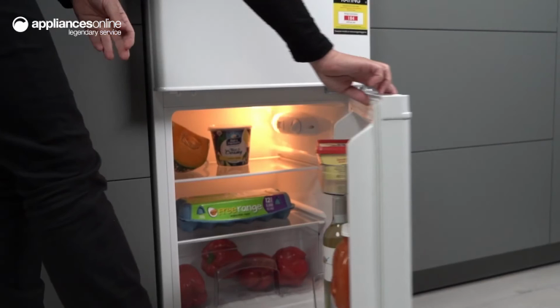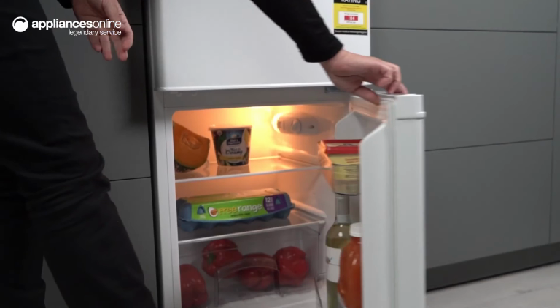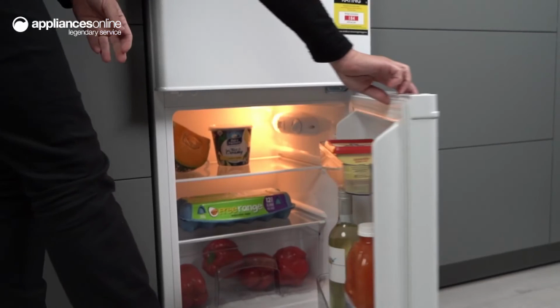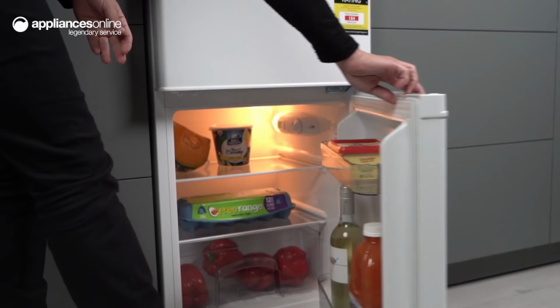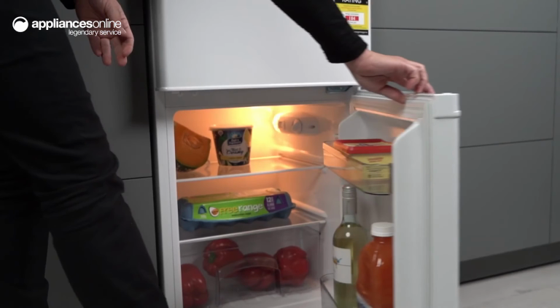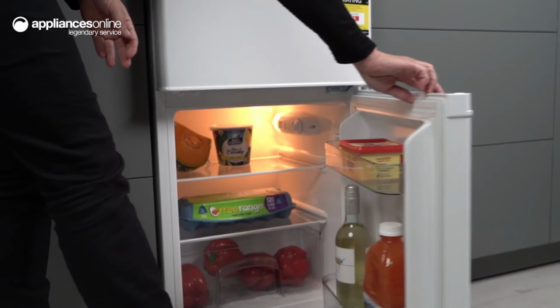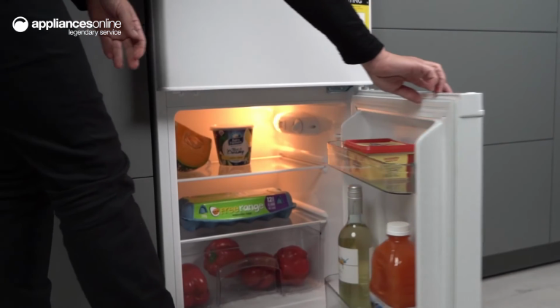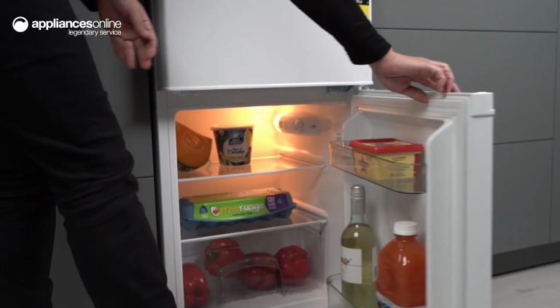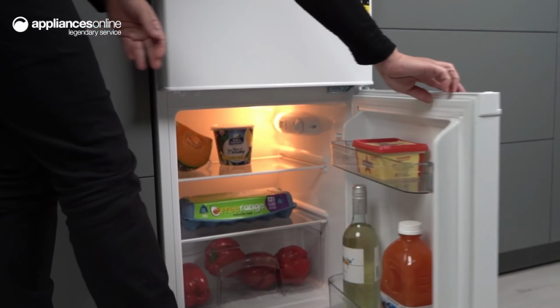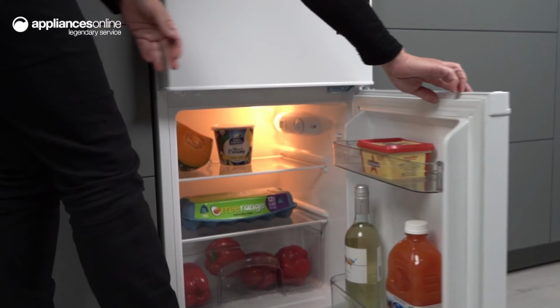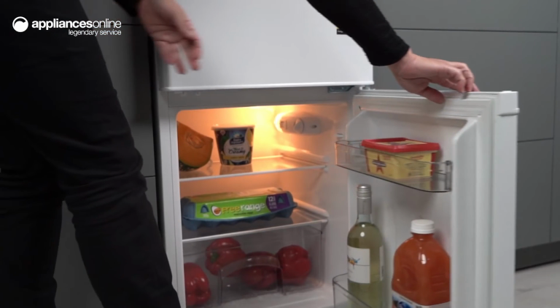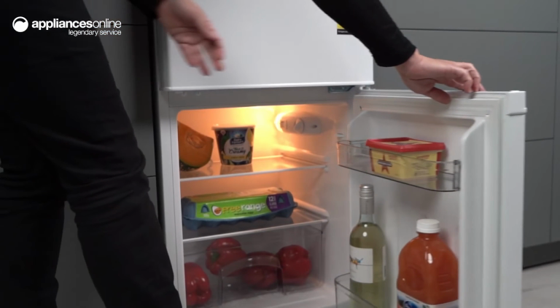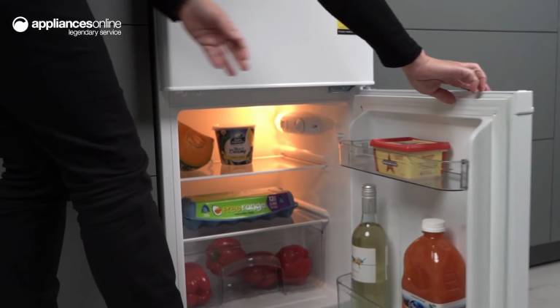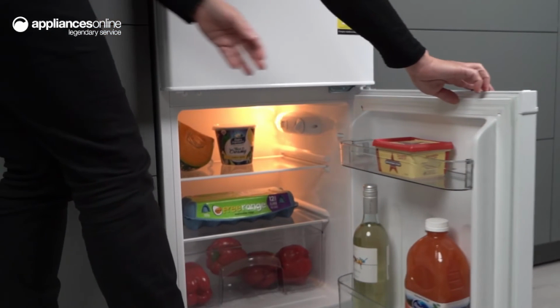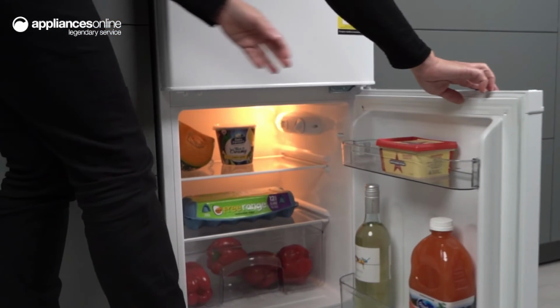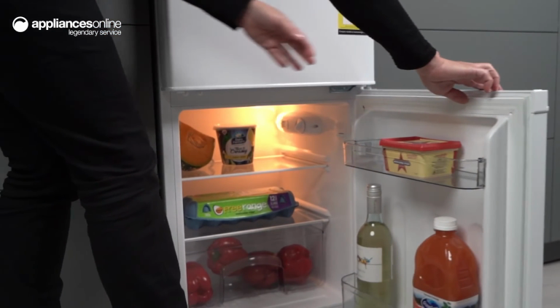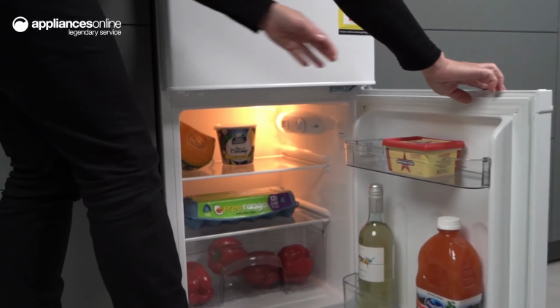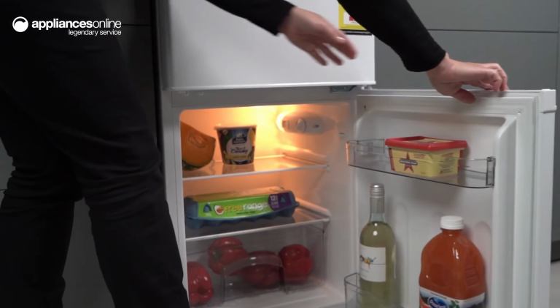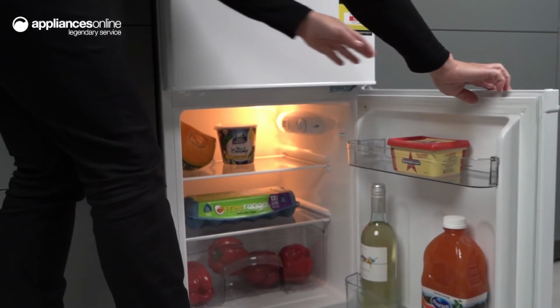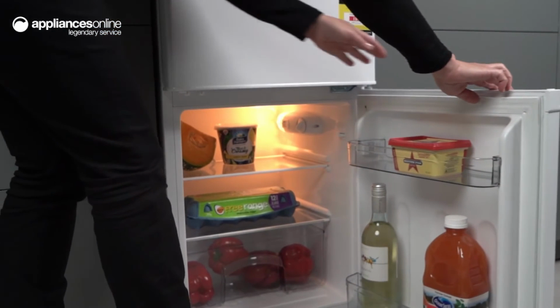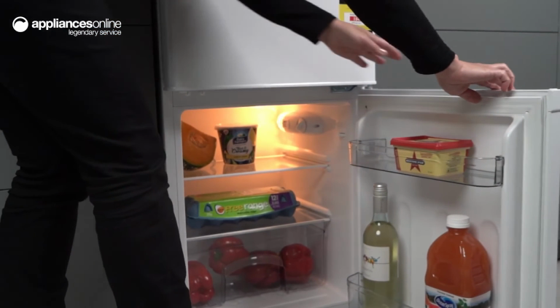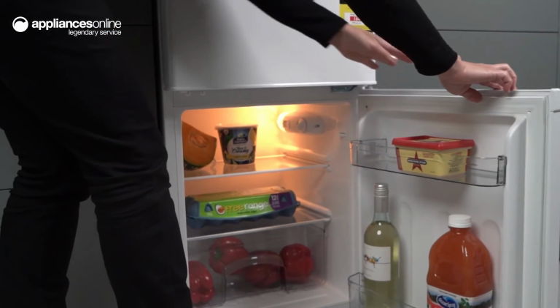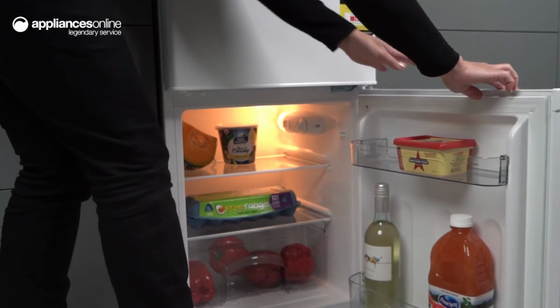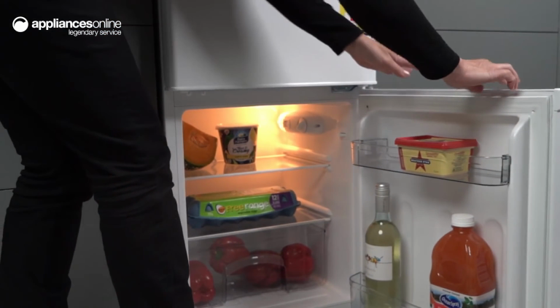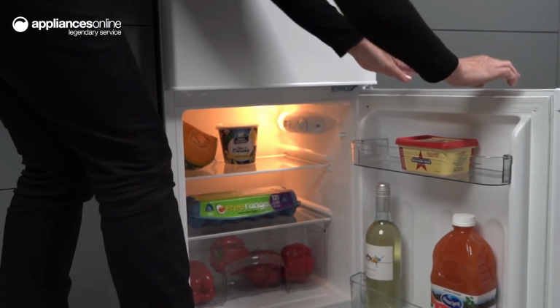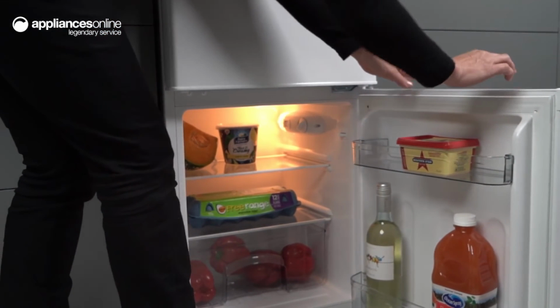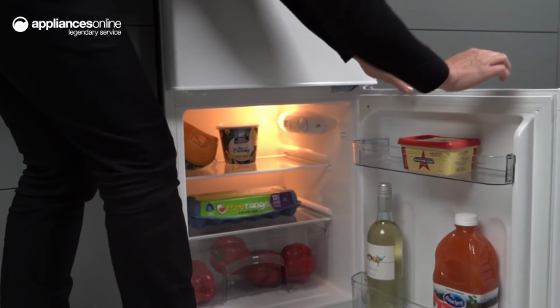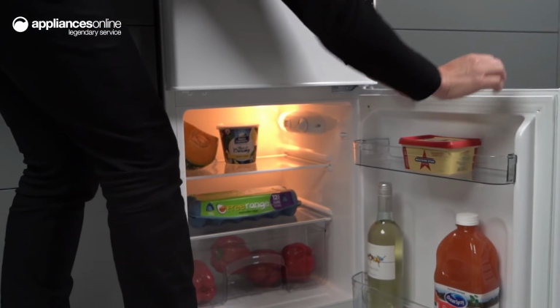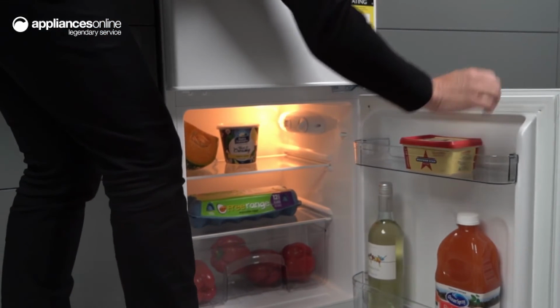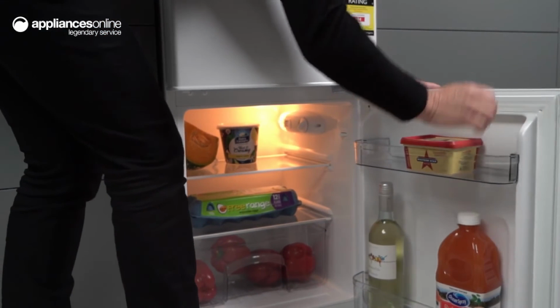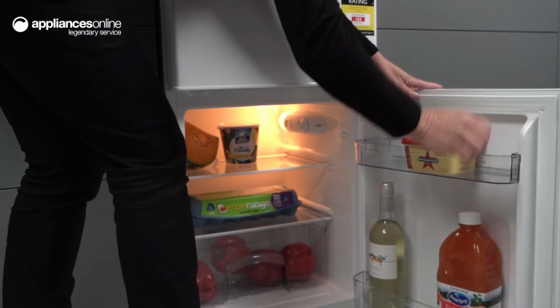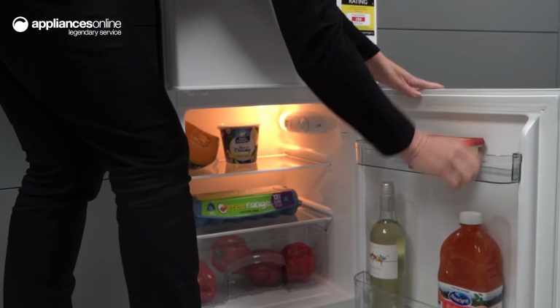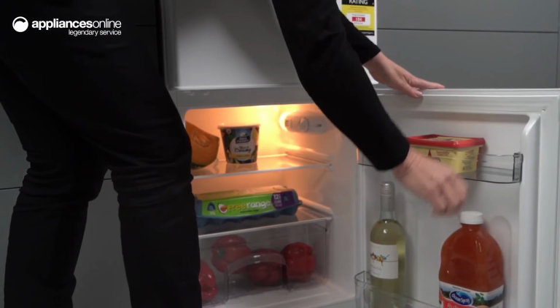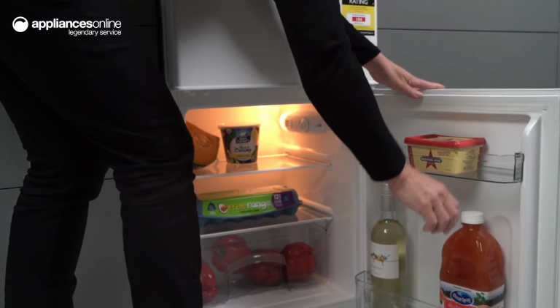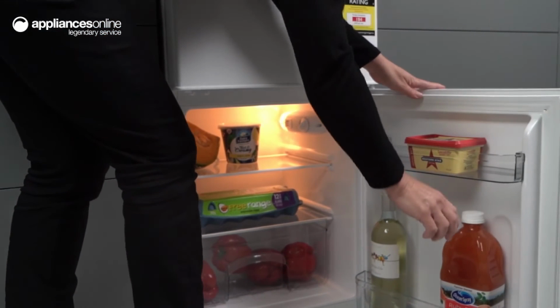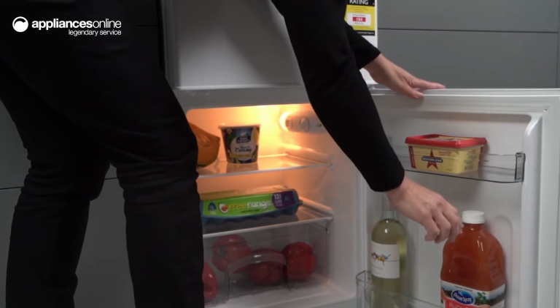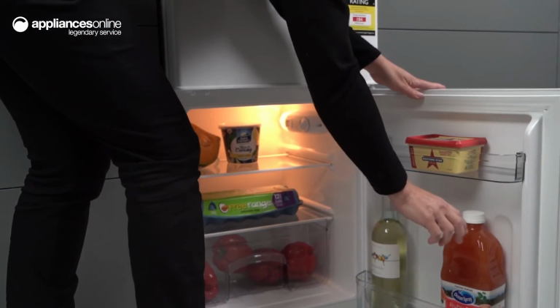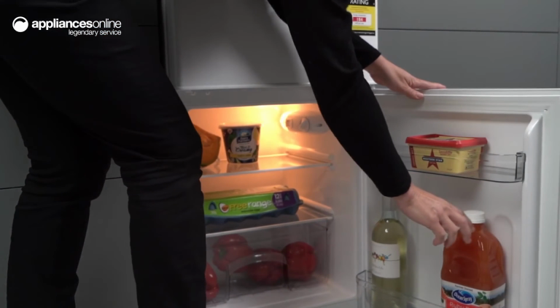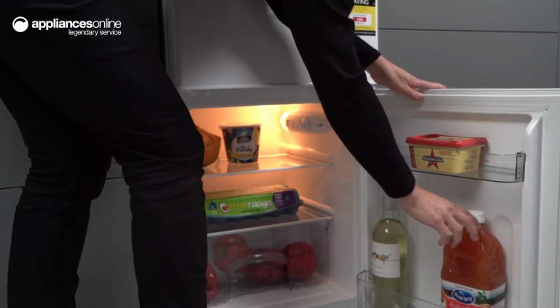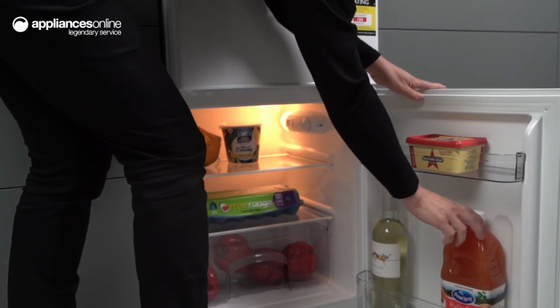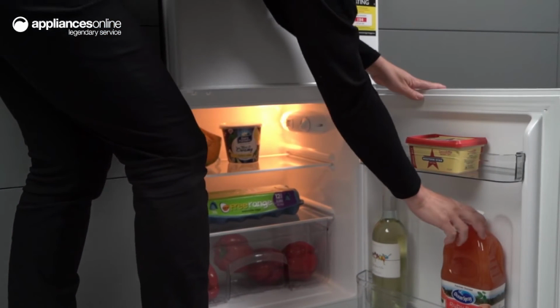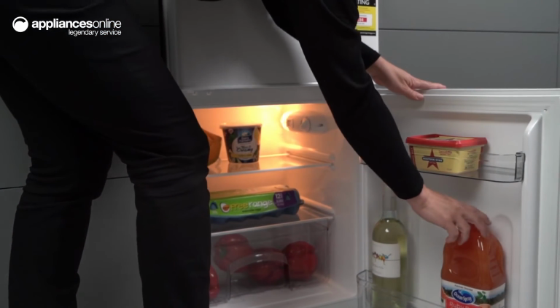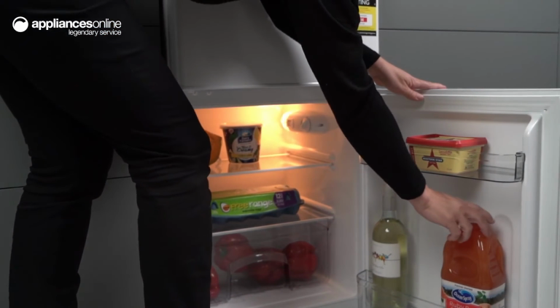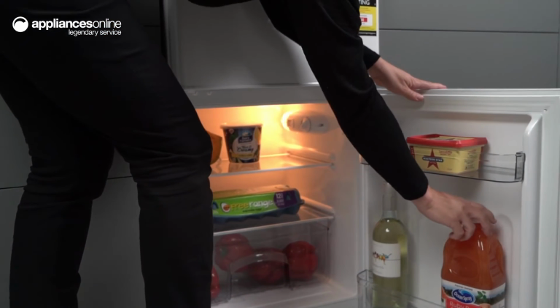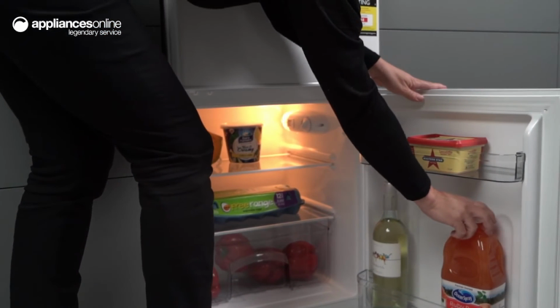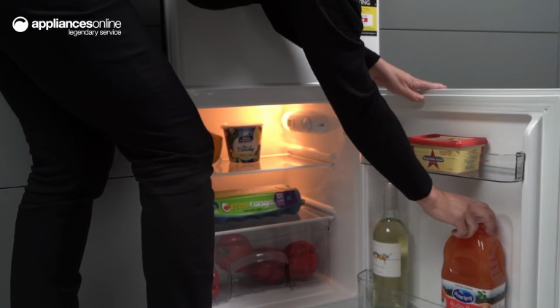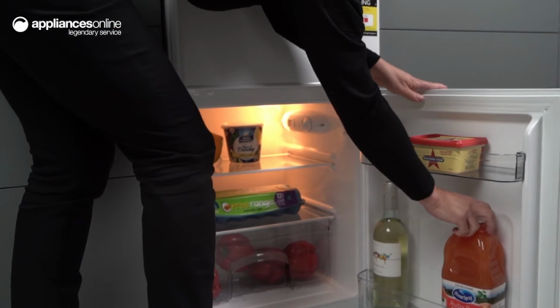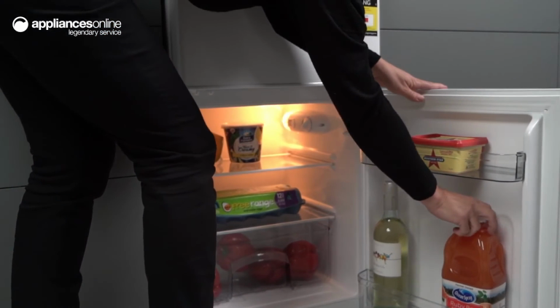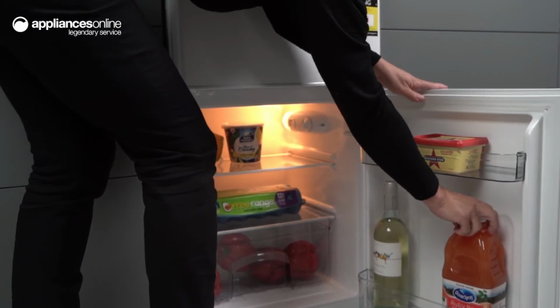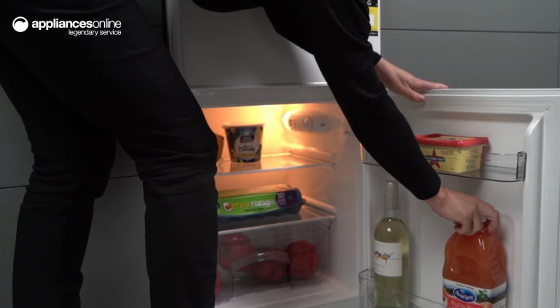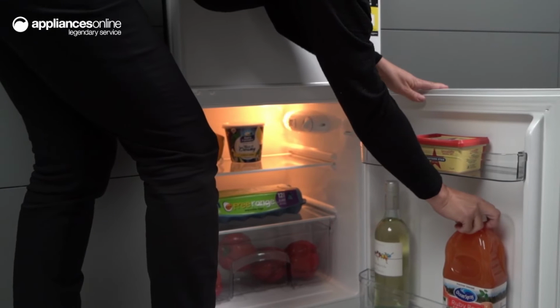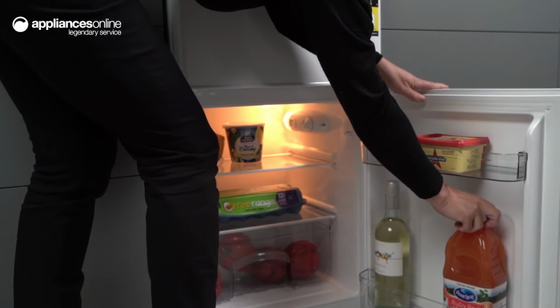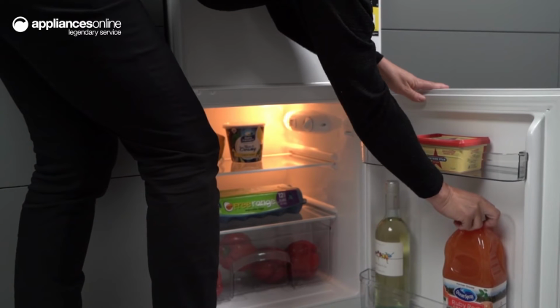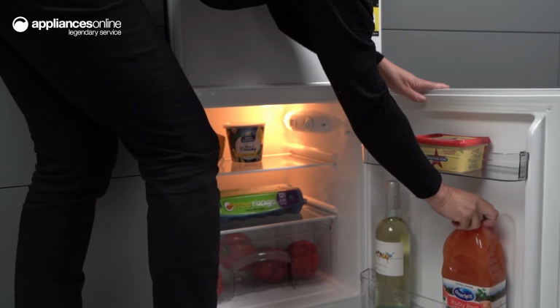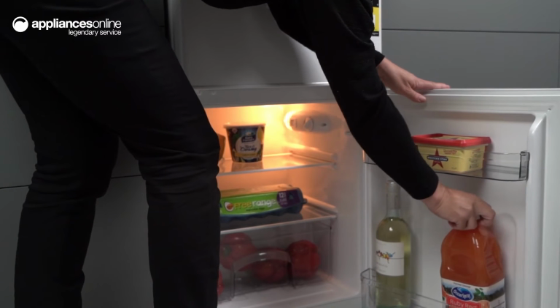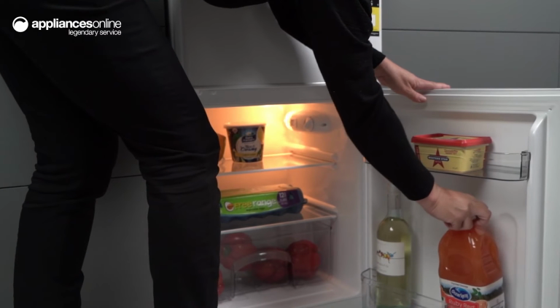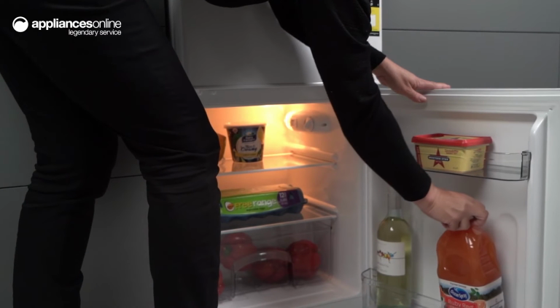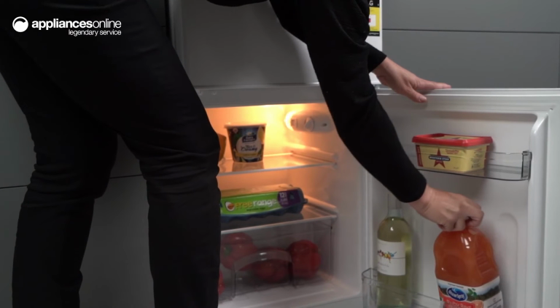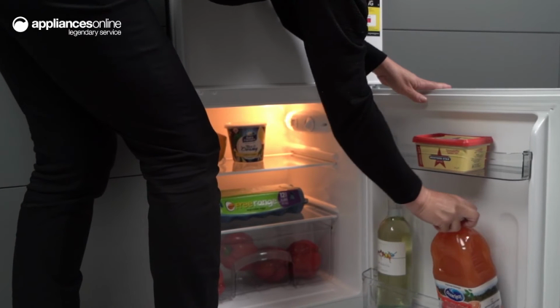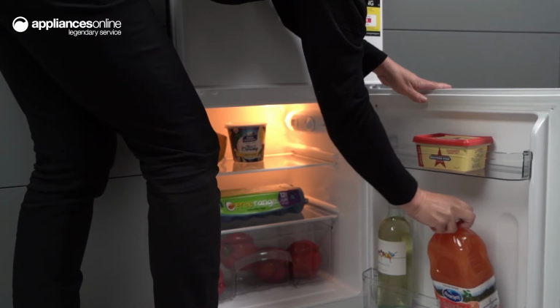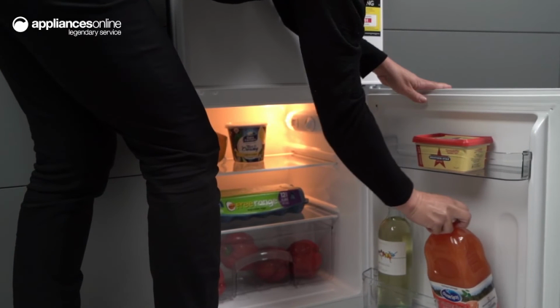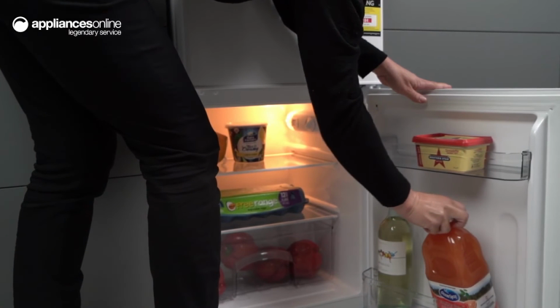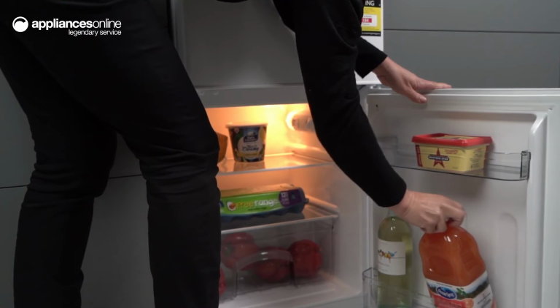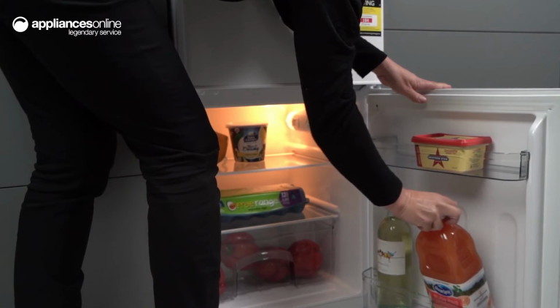The two crystal door balconies provide additional storage space, allowing you to store bottles and jars with ease.